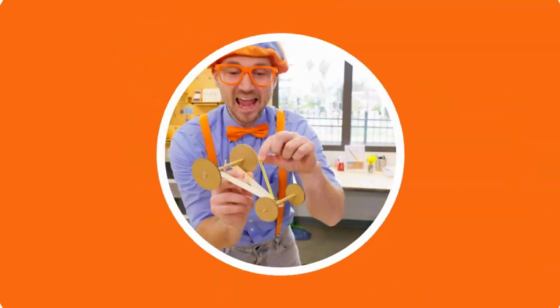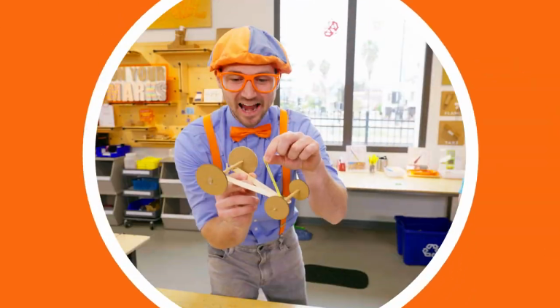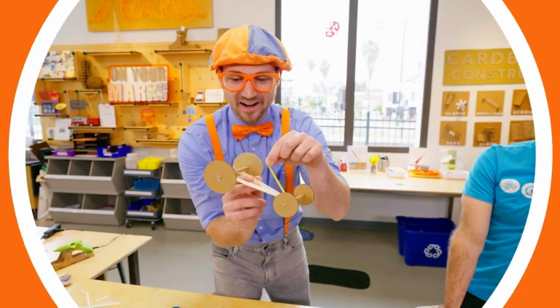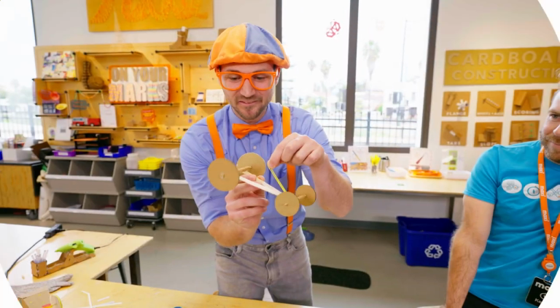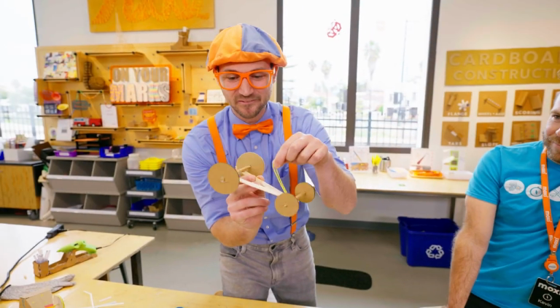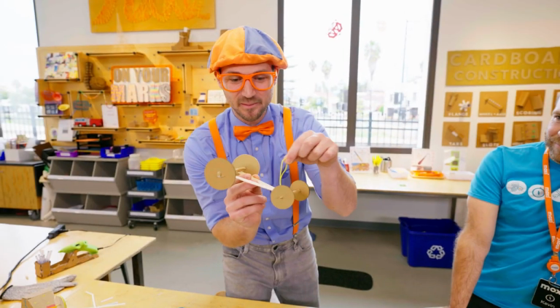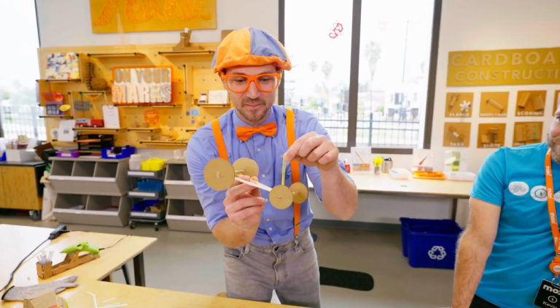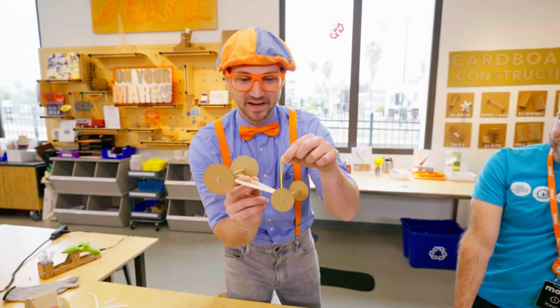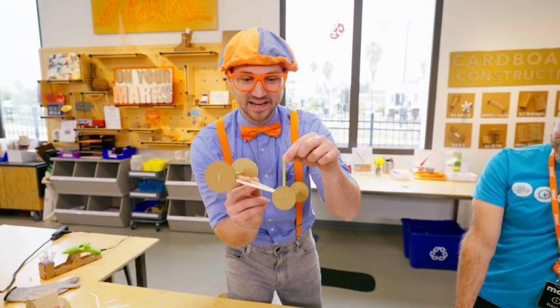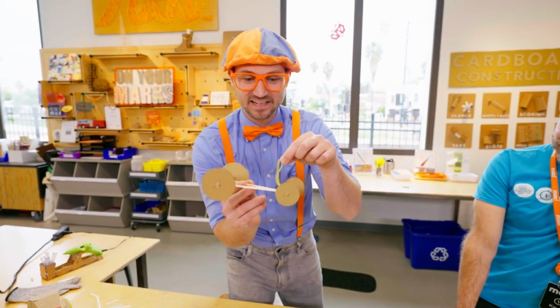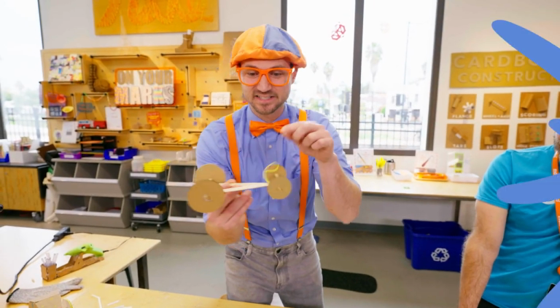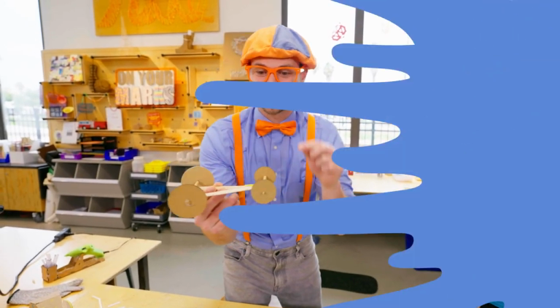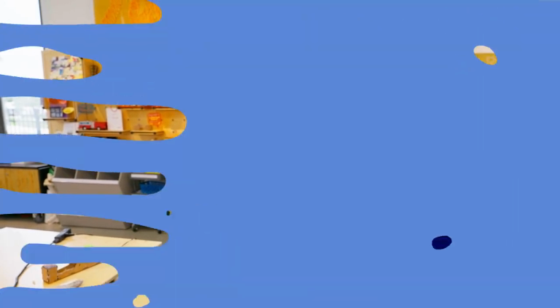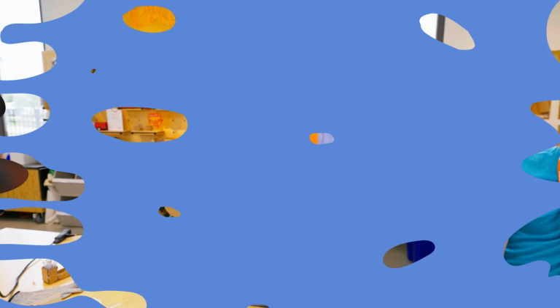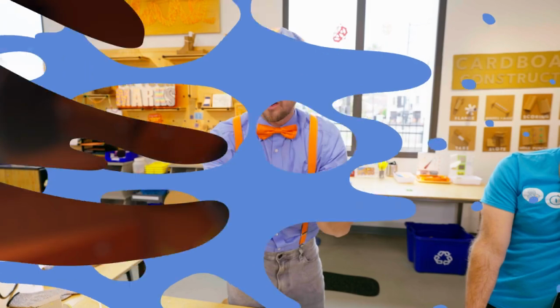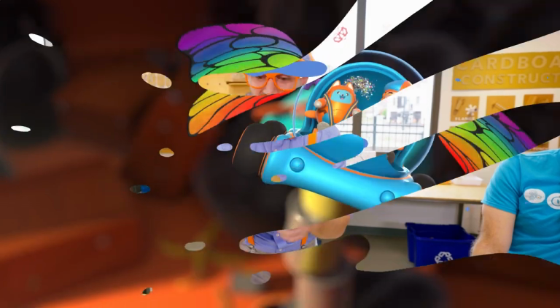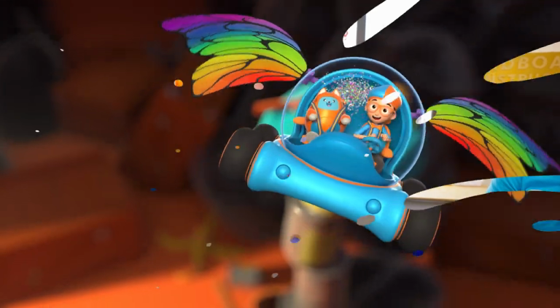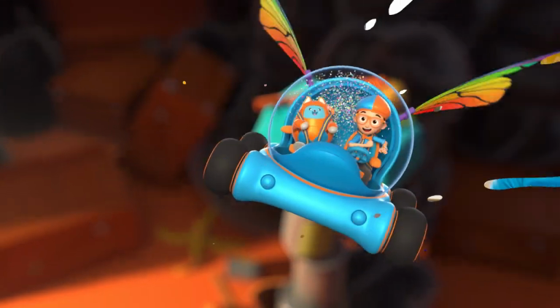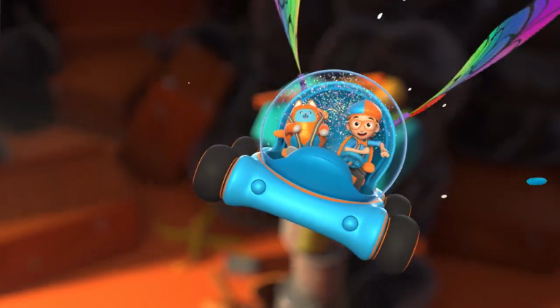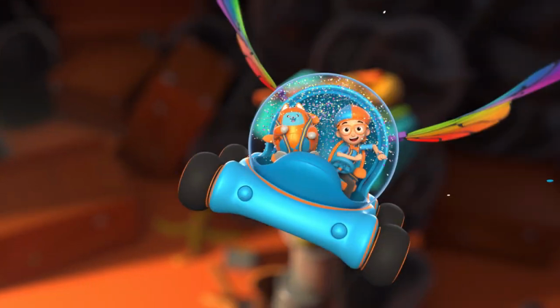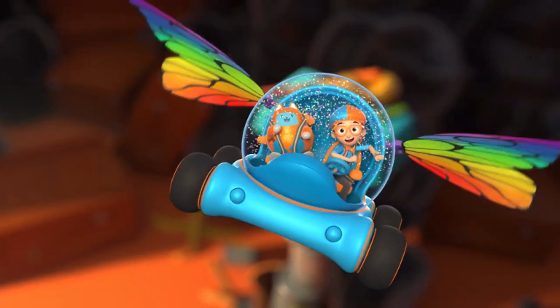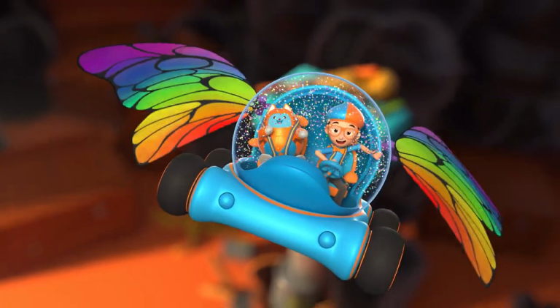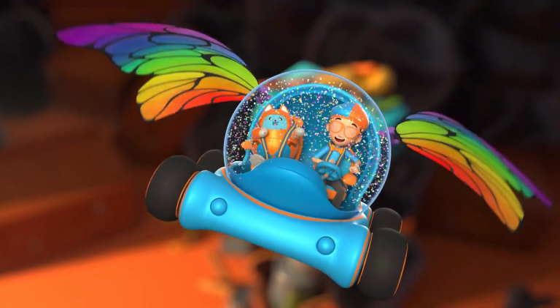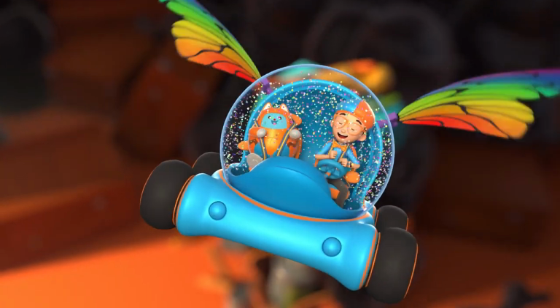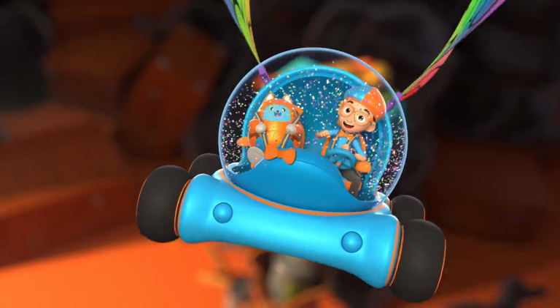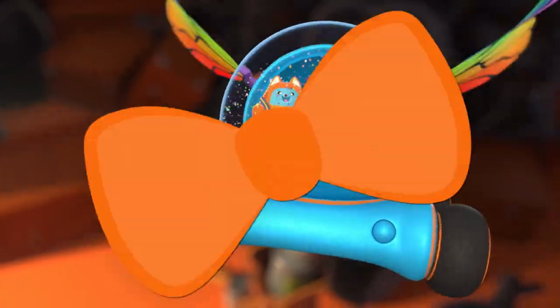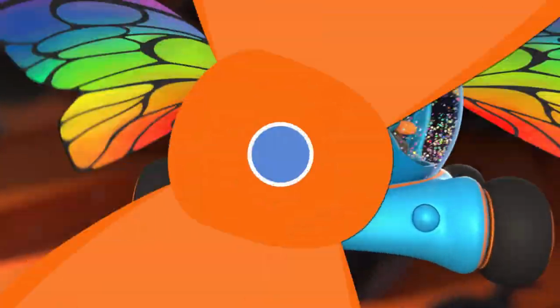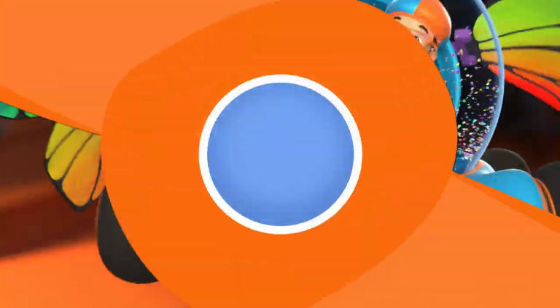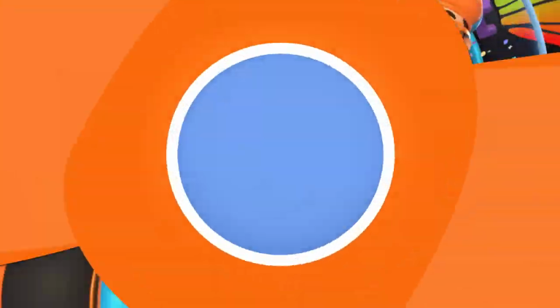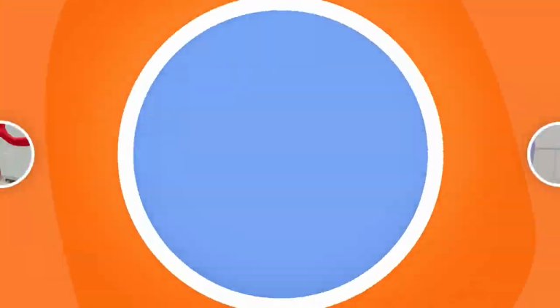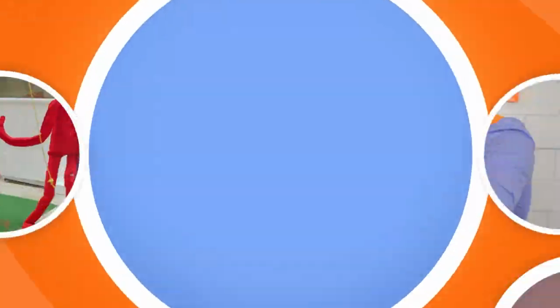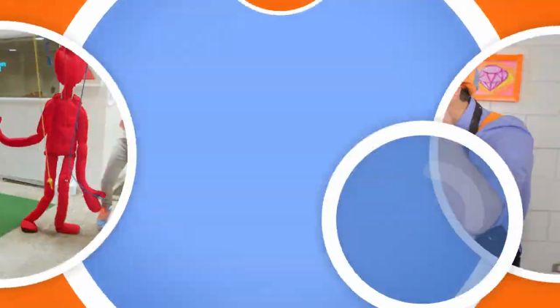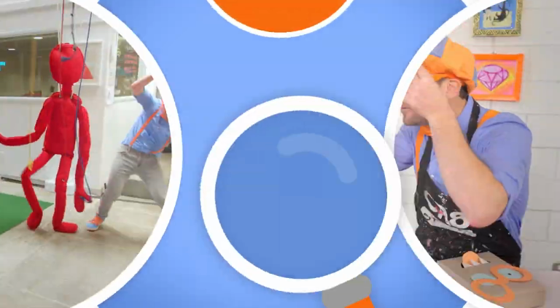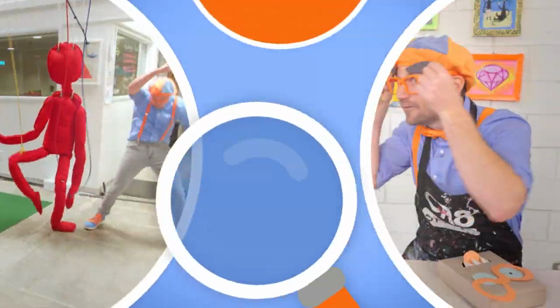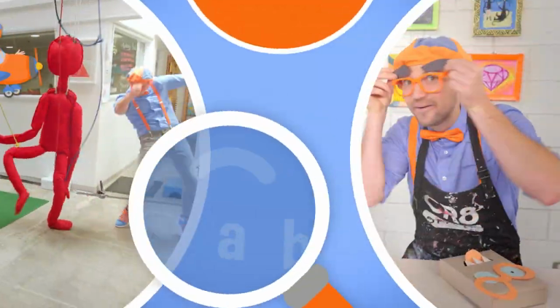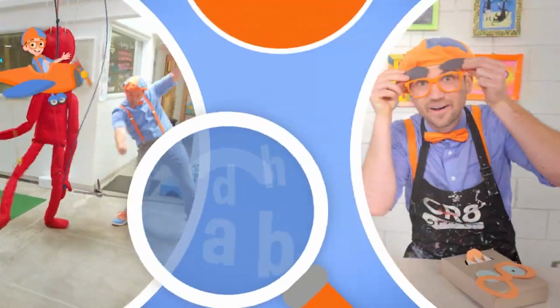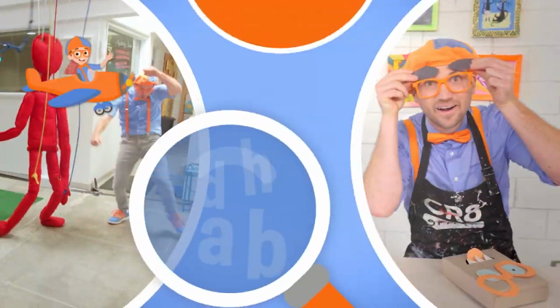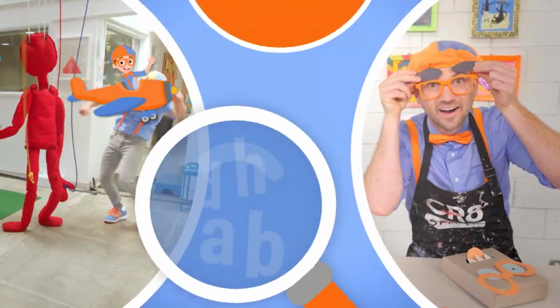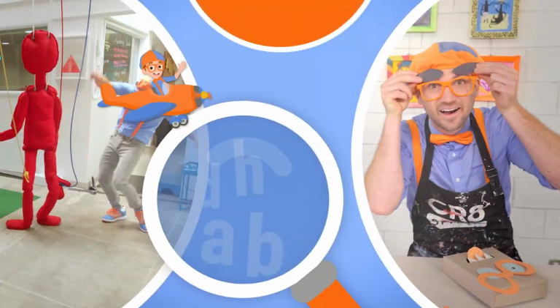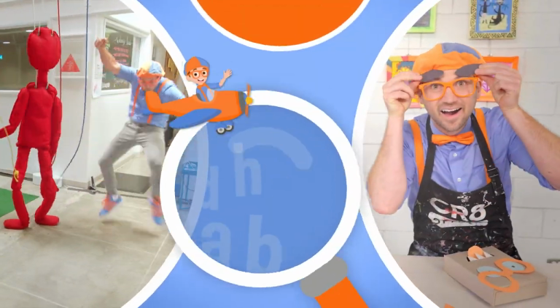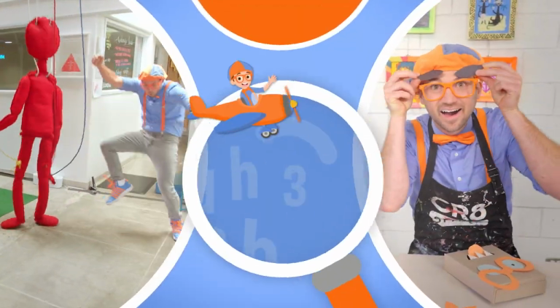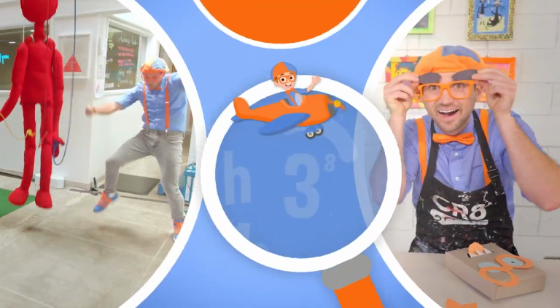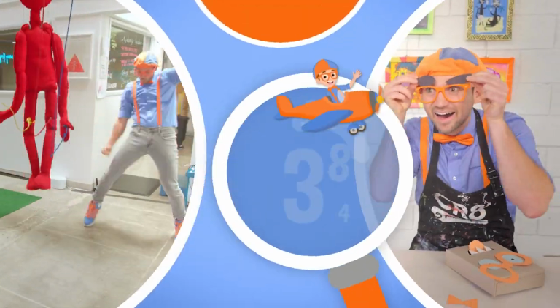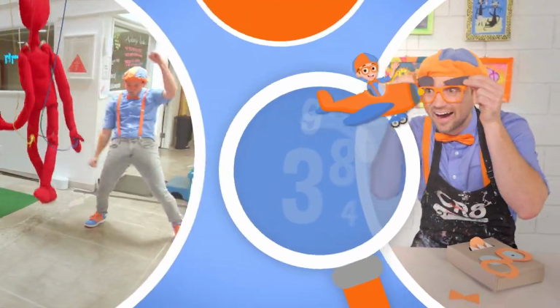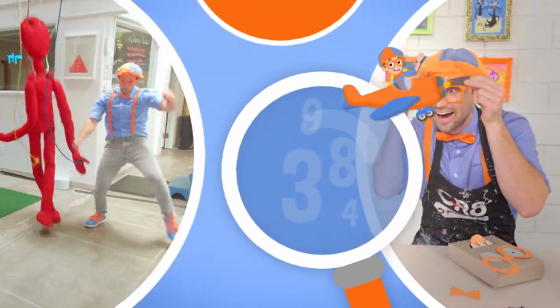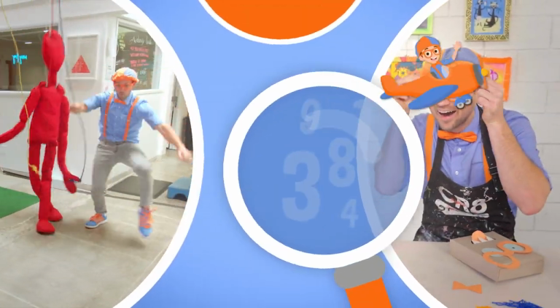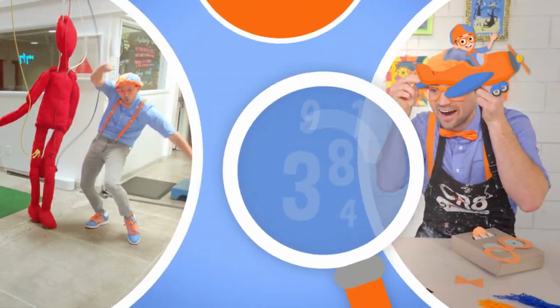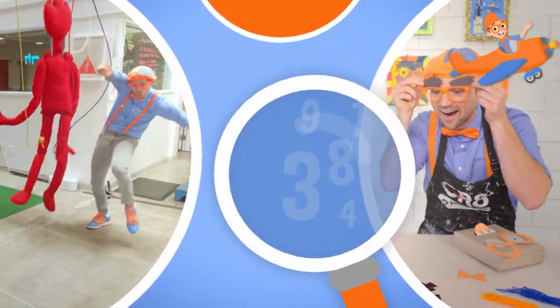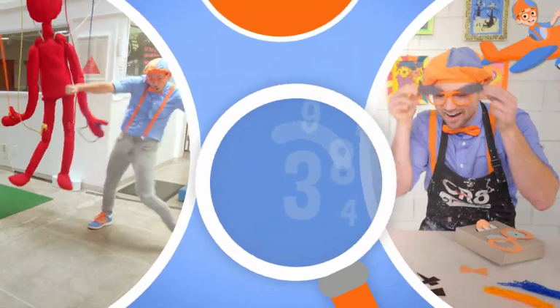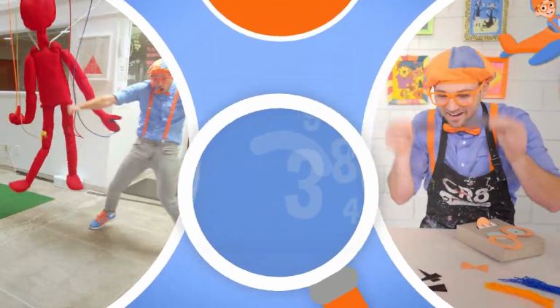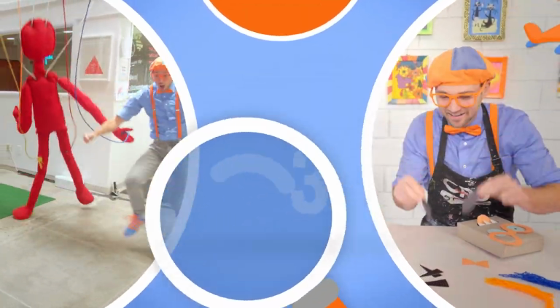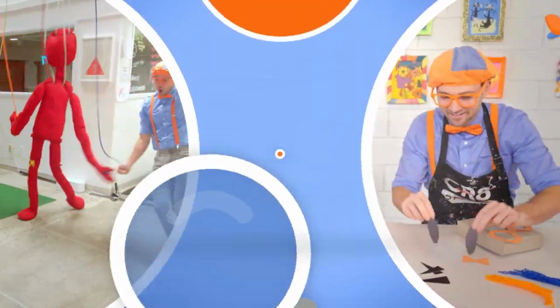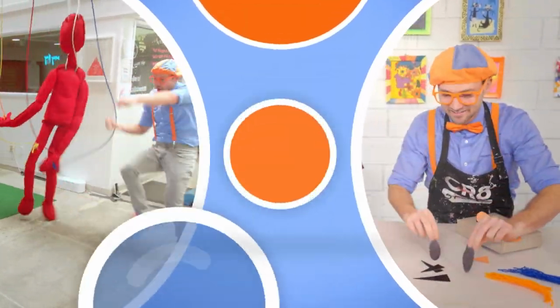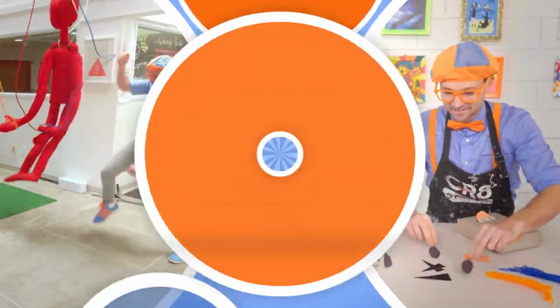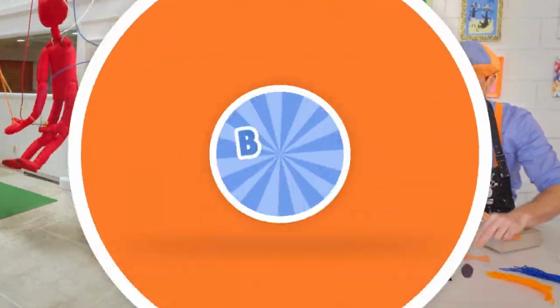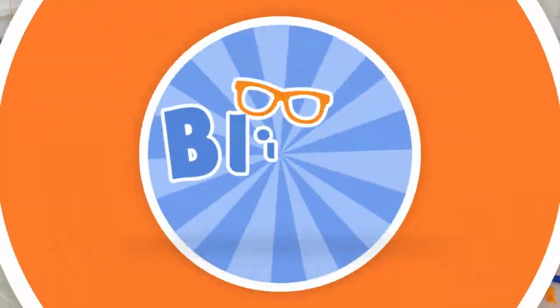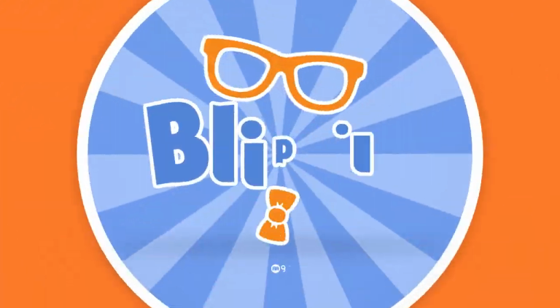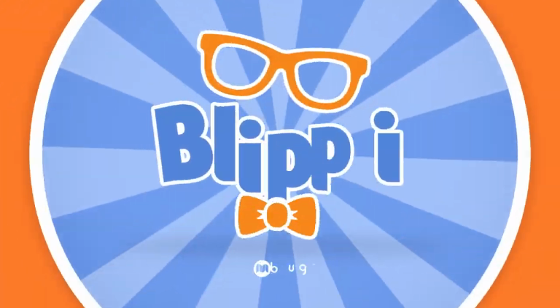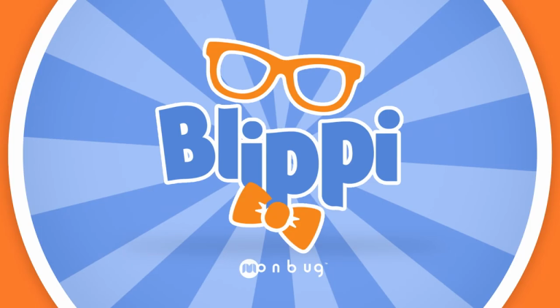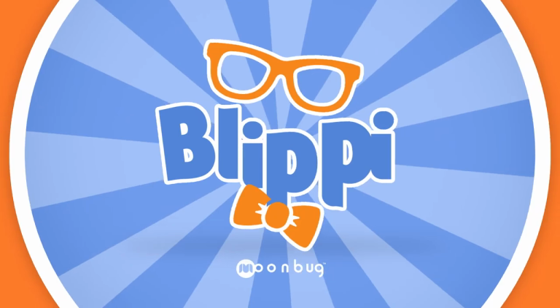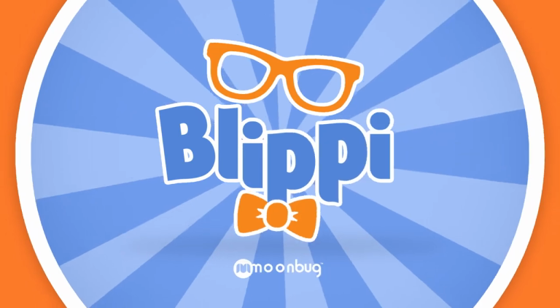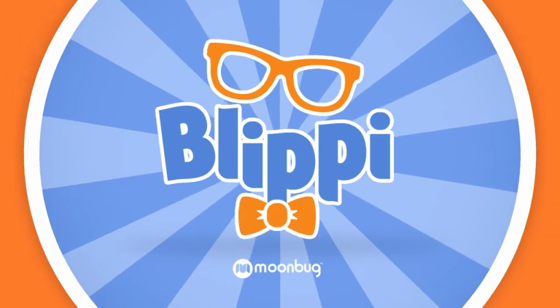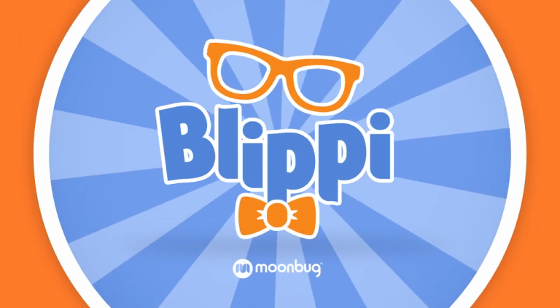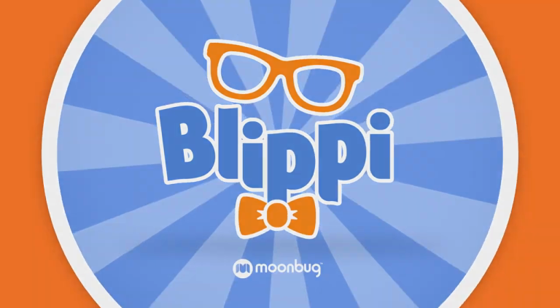Blippi! So much to learn about, it'll make you want to shout. Blippi!